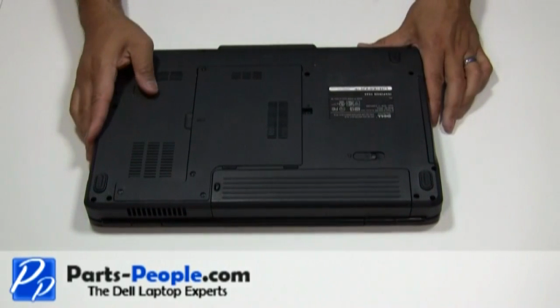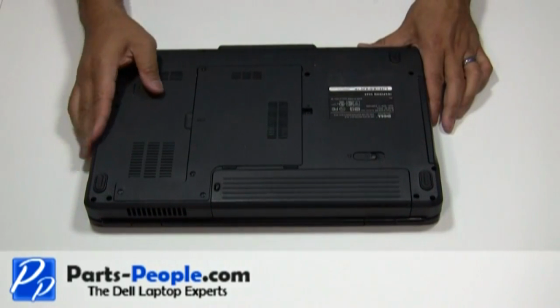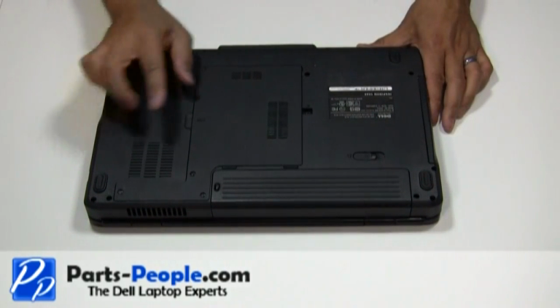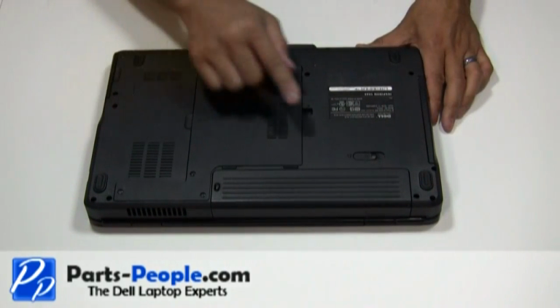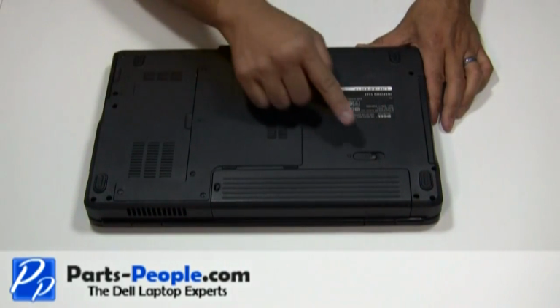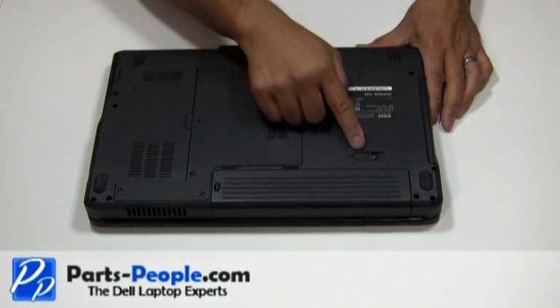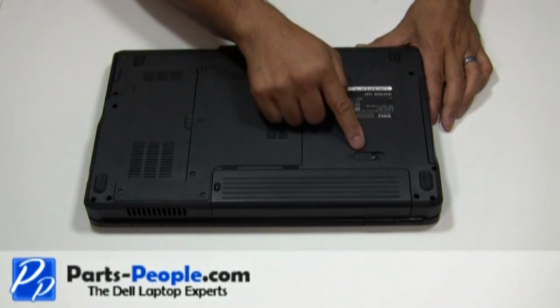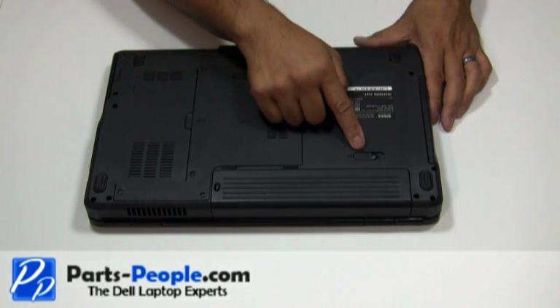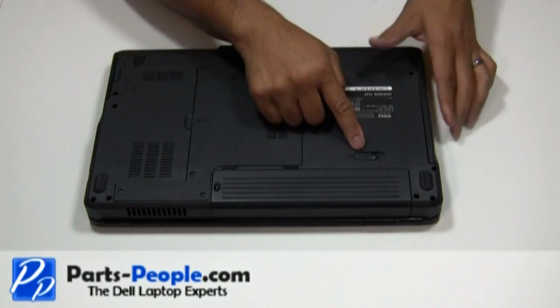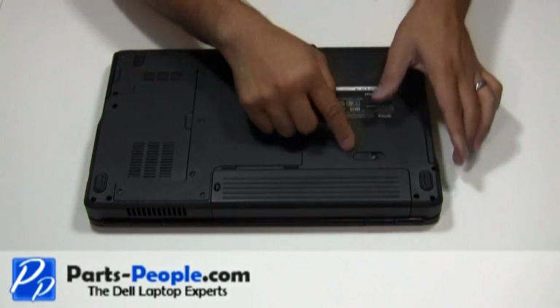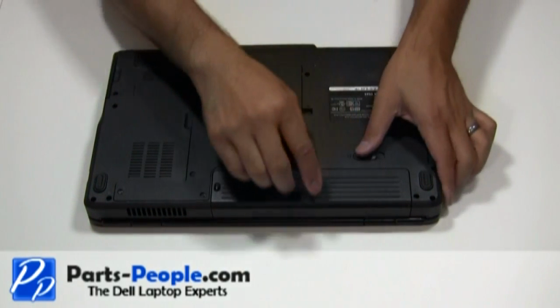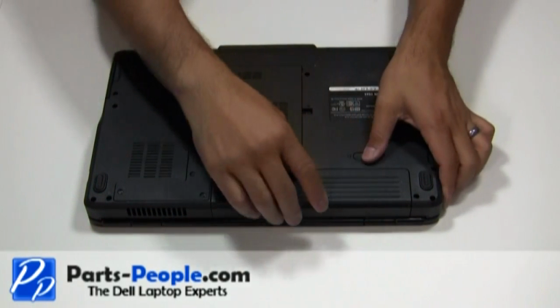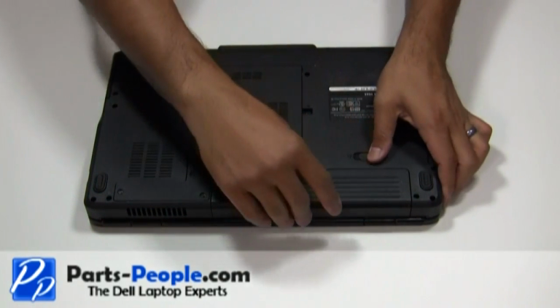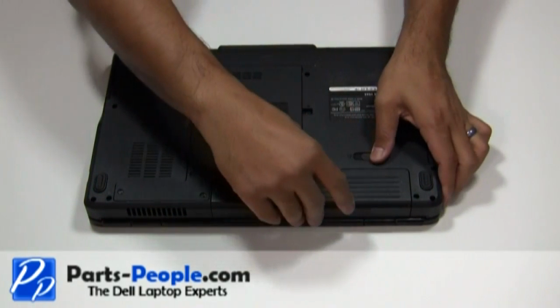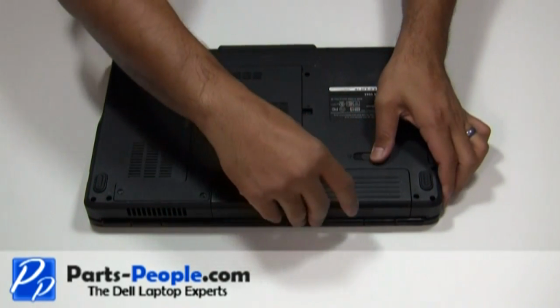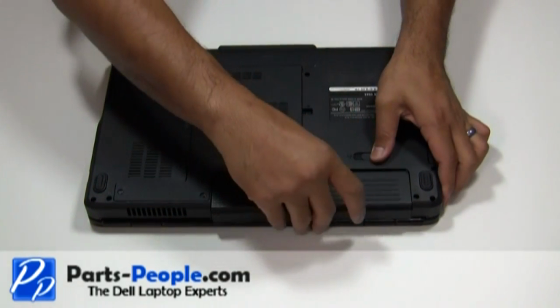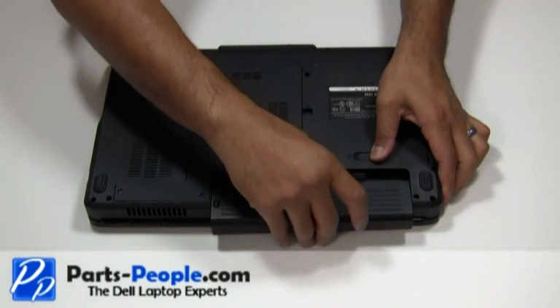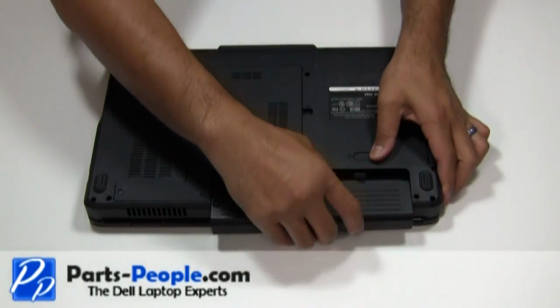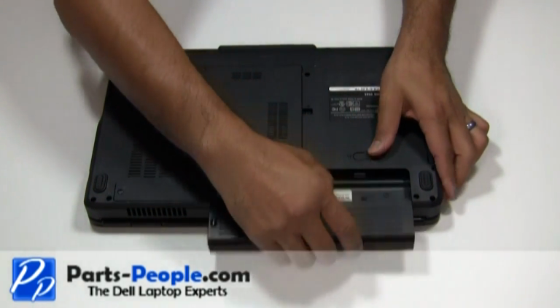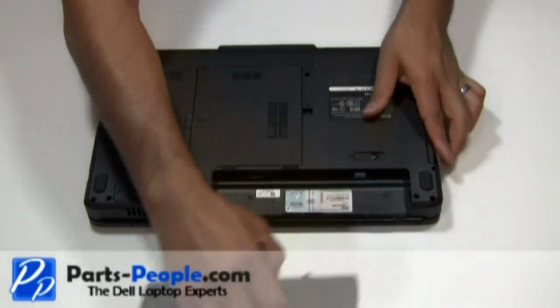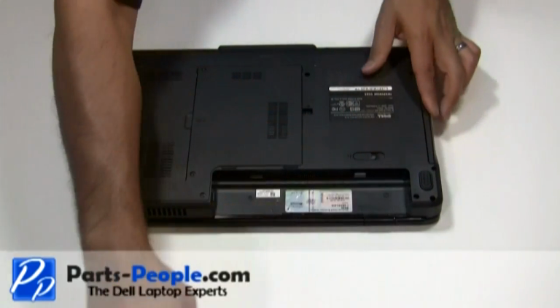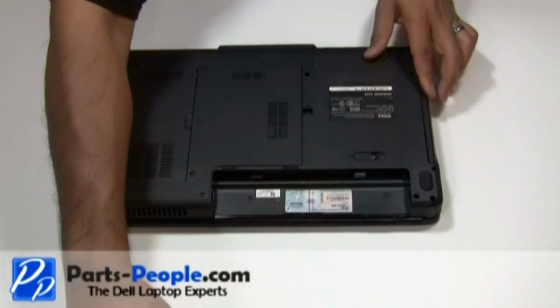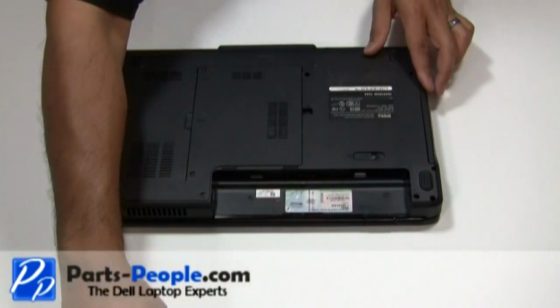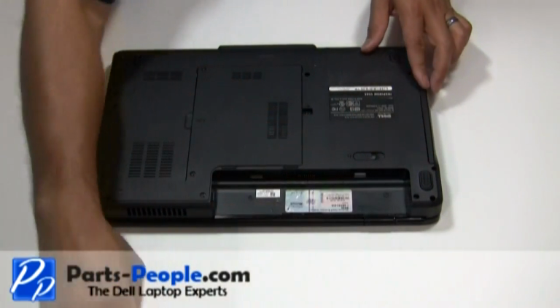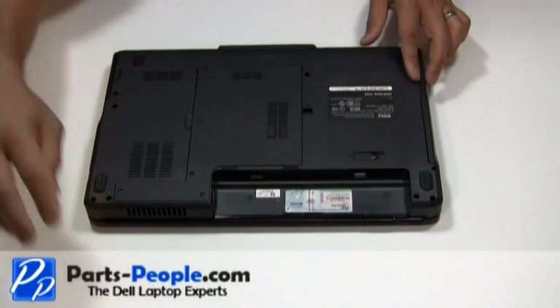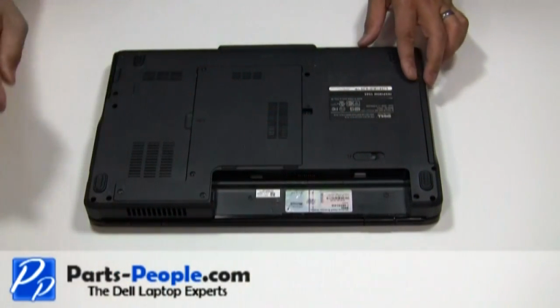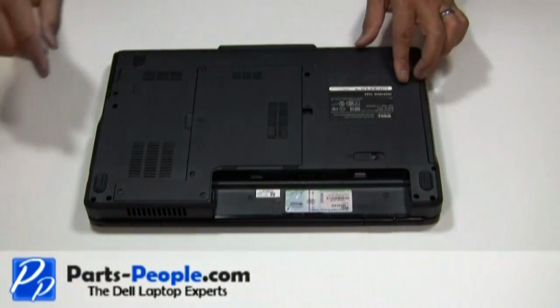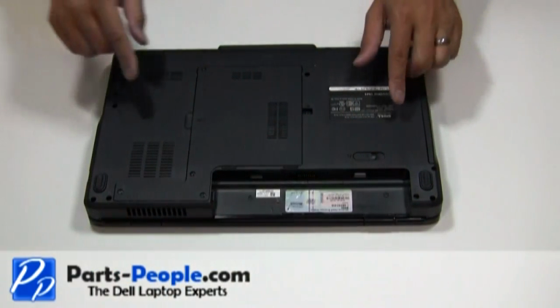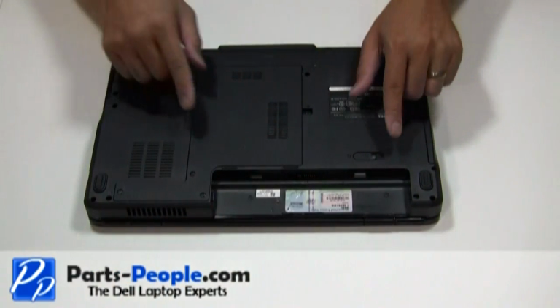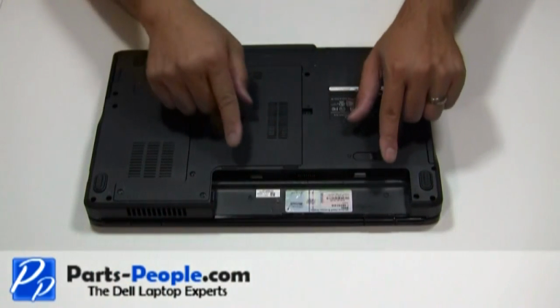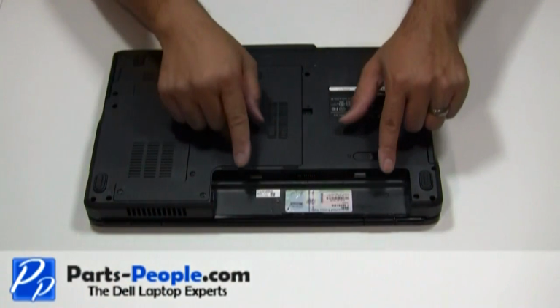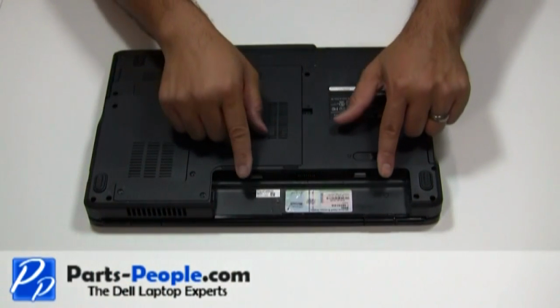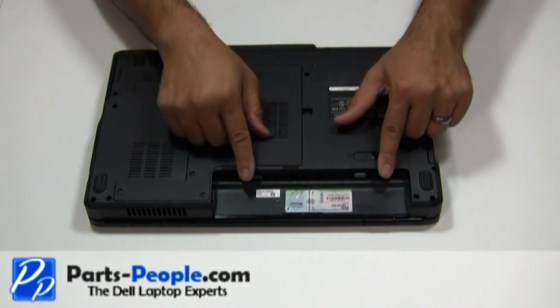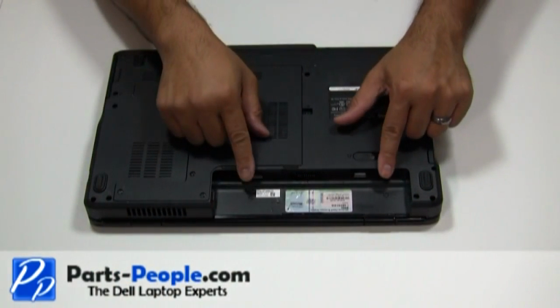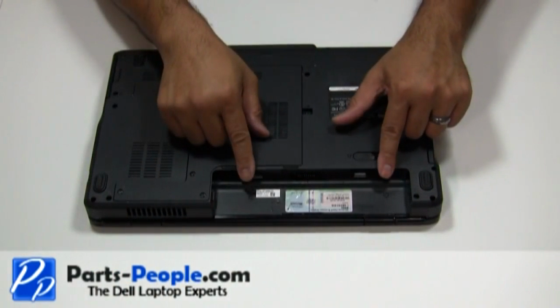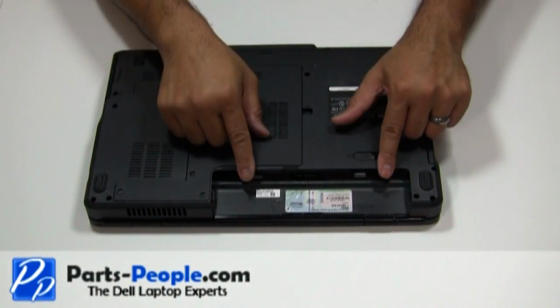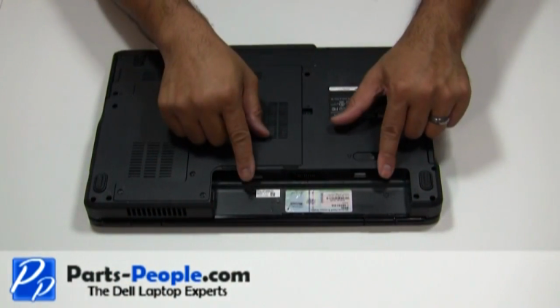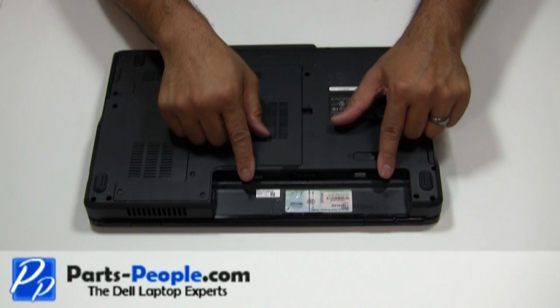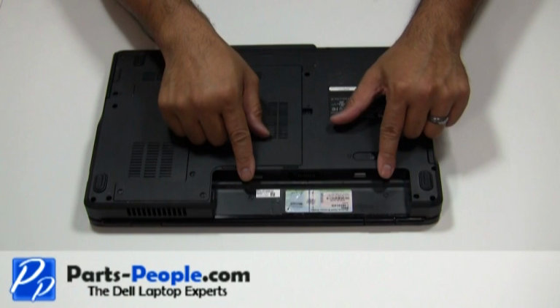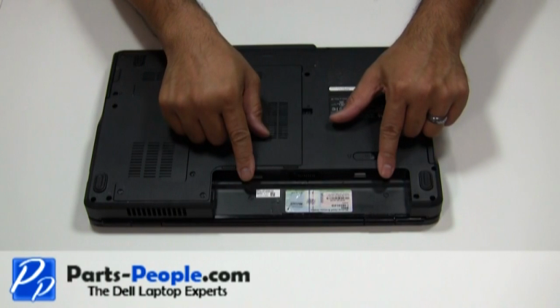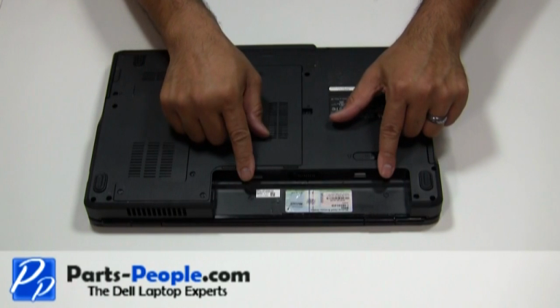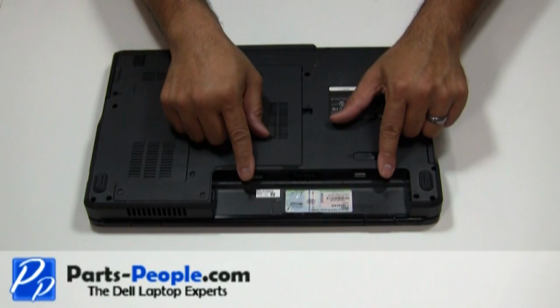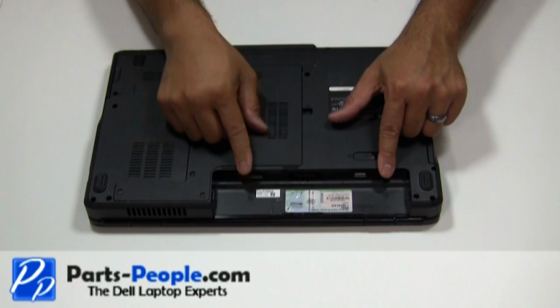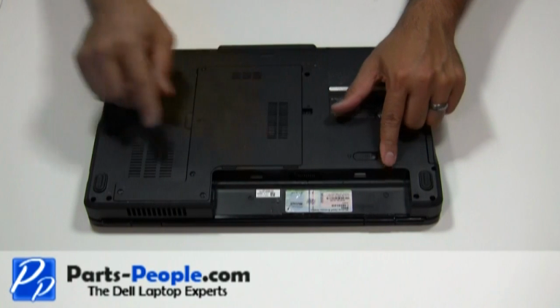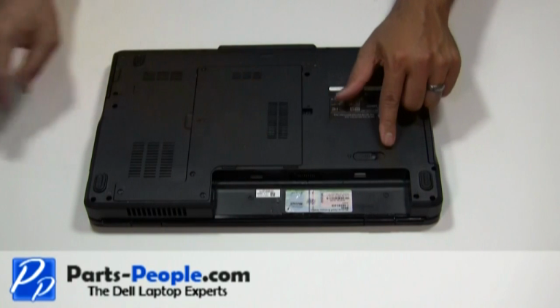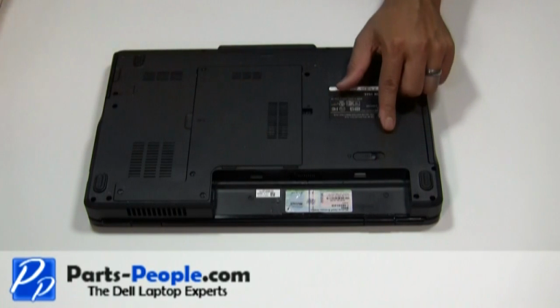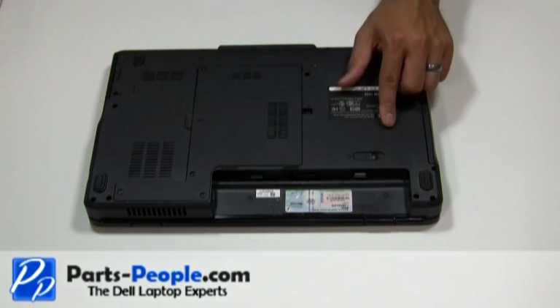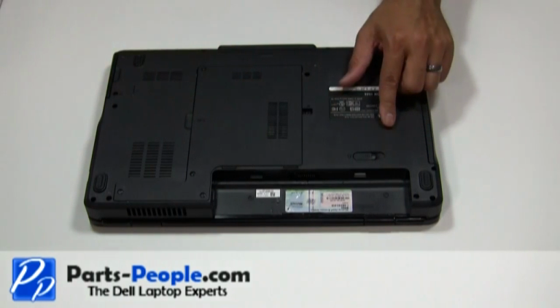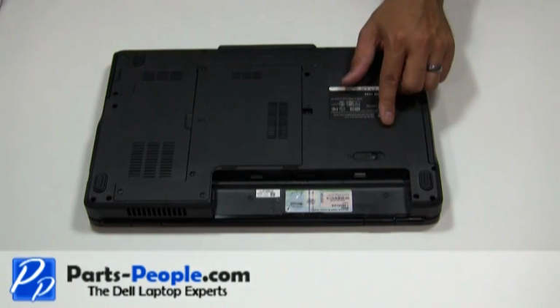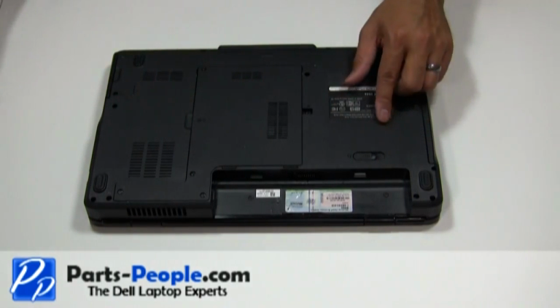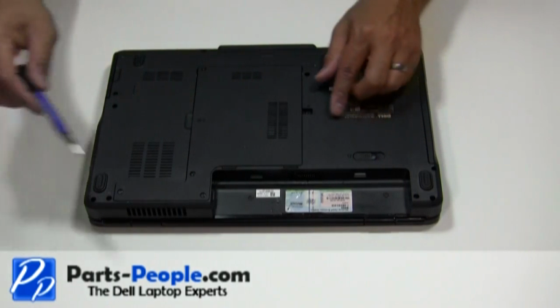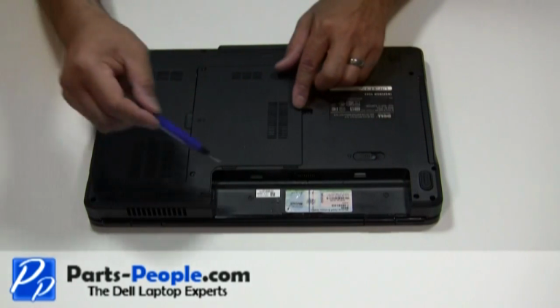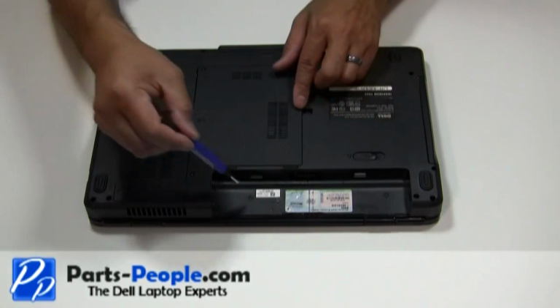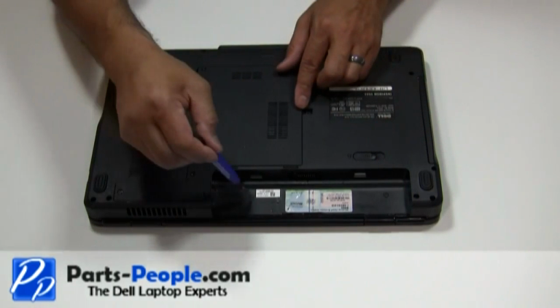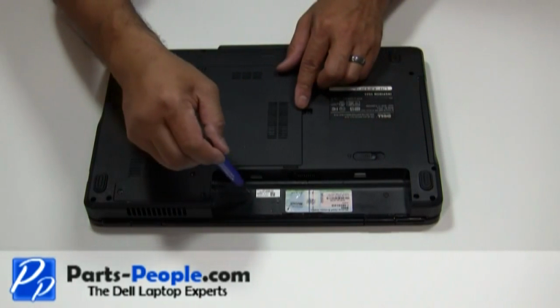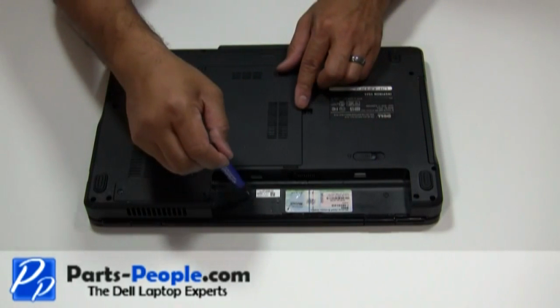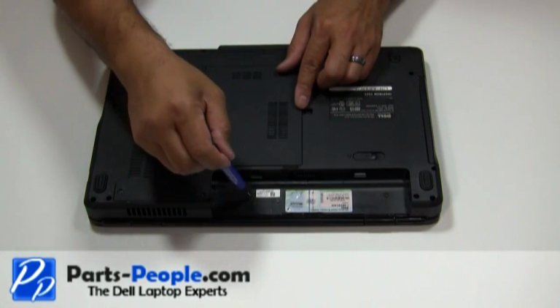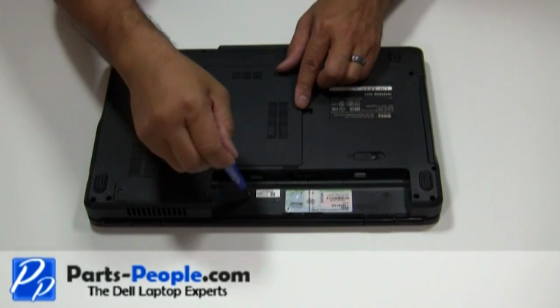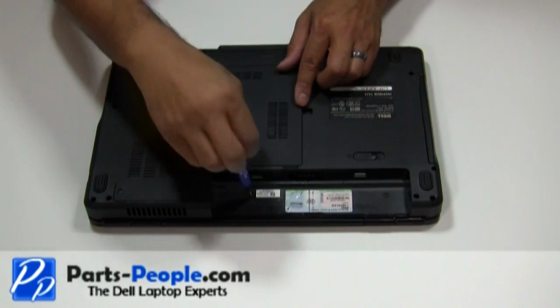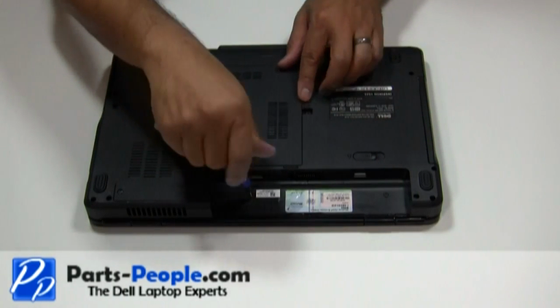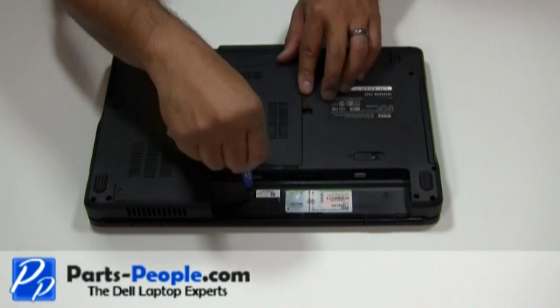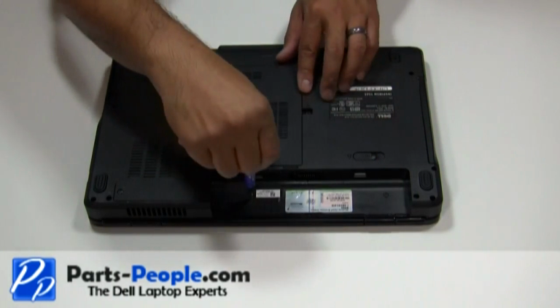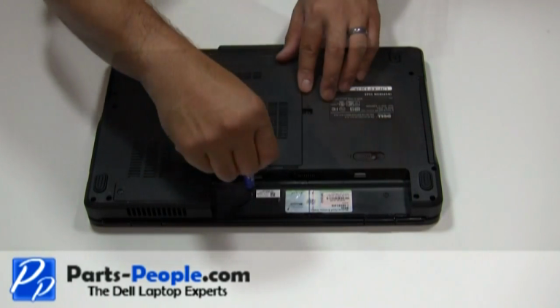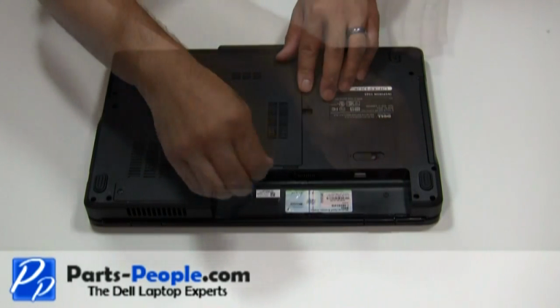Always begin by removing the AC adapter and the battery. Remove the two screws that hold the center control power button cover to the base of the computer.